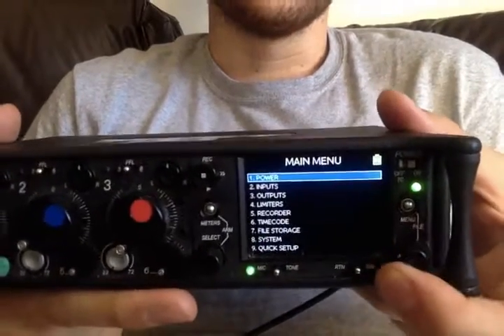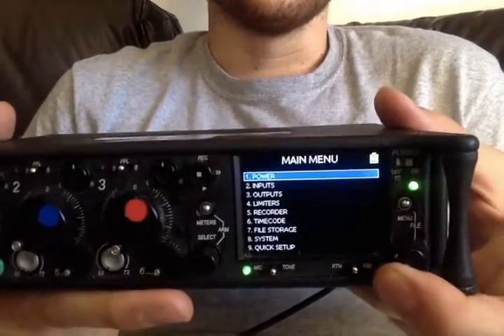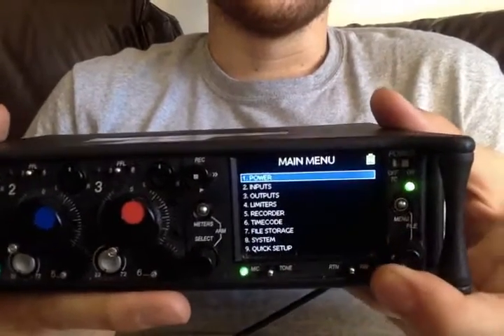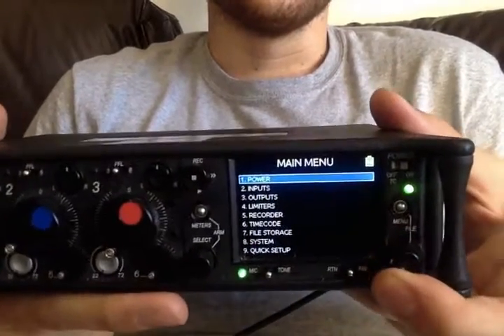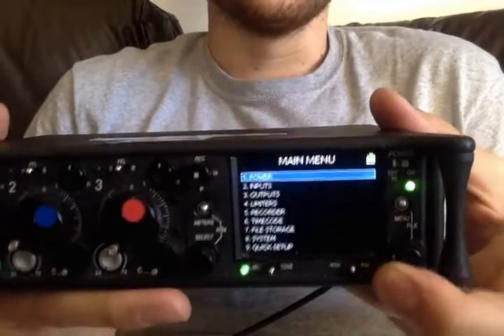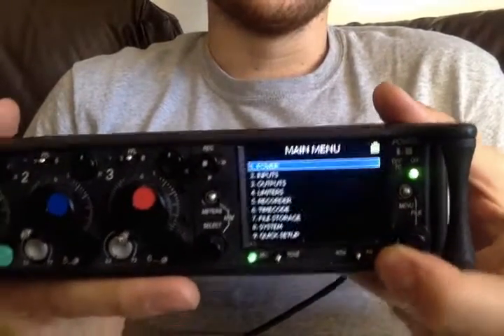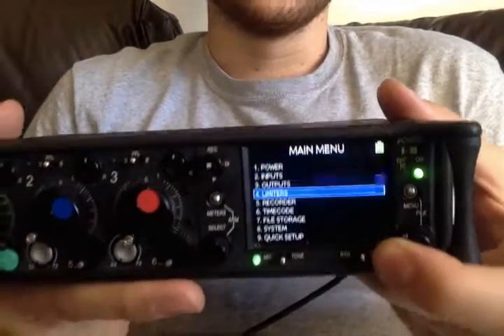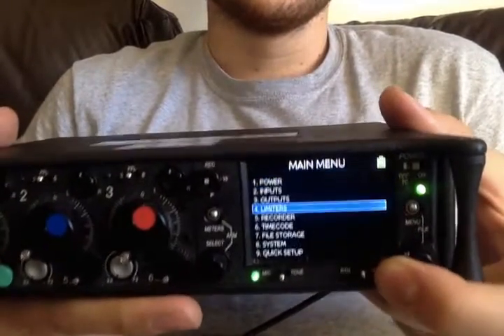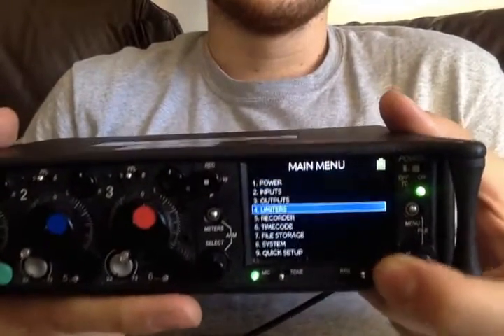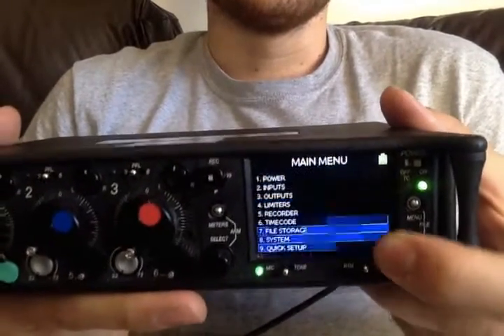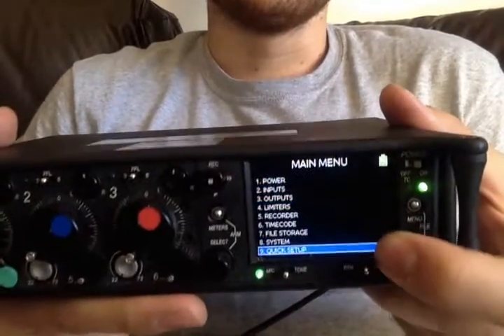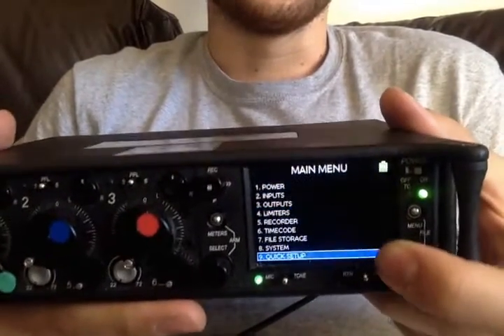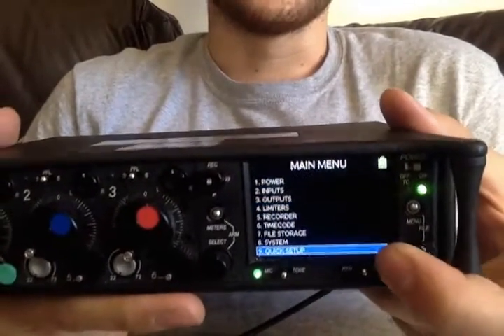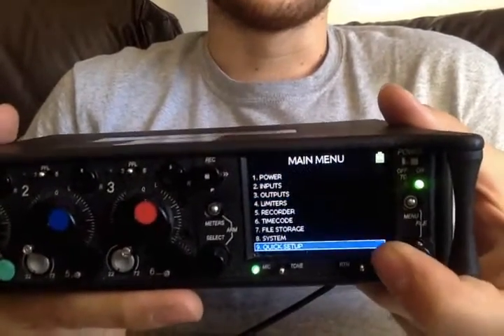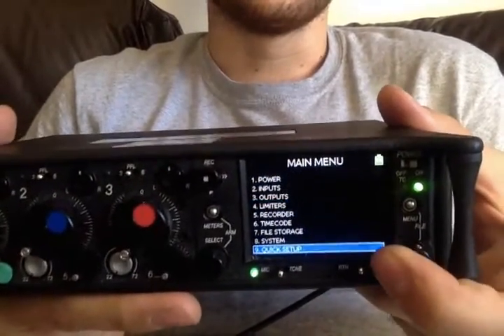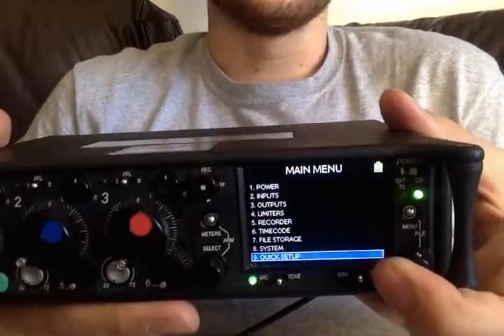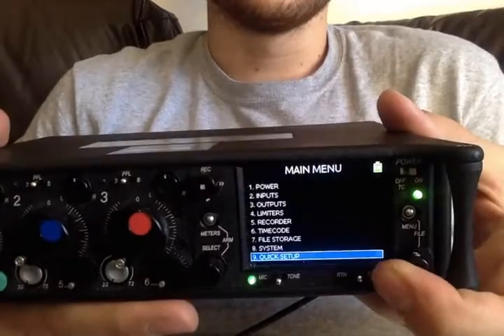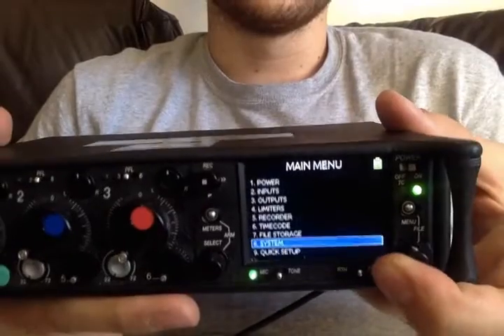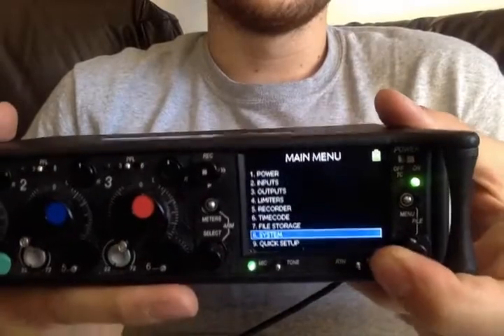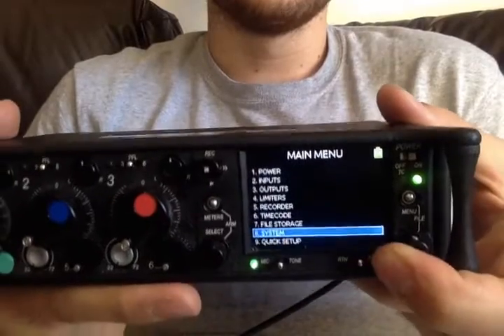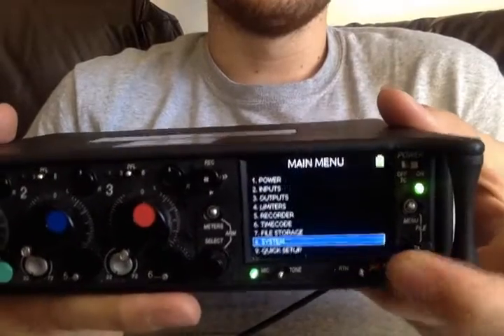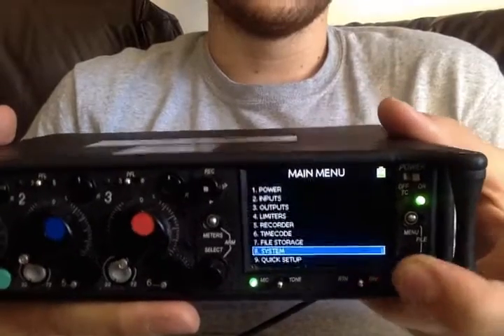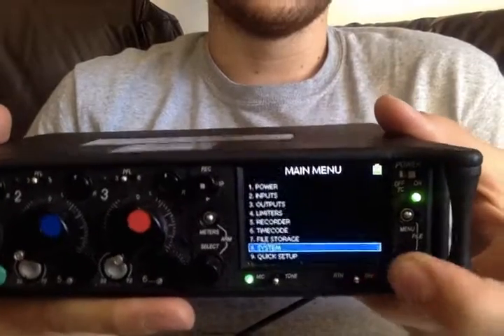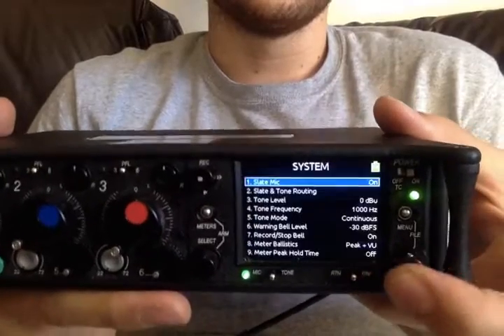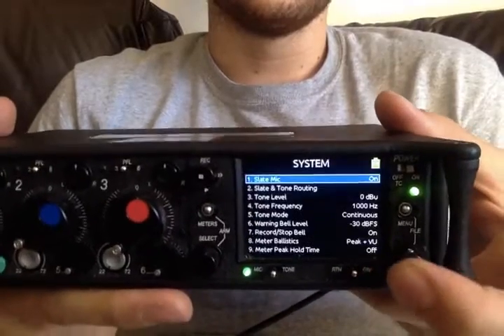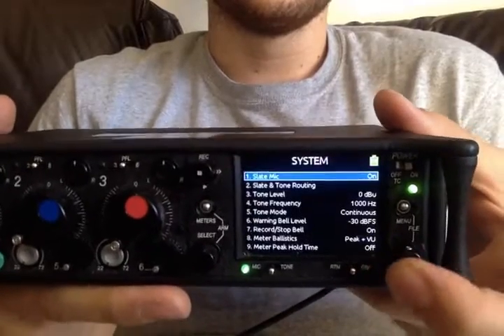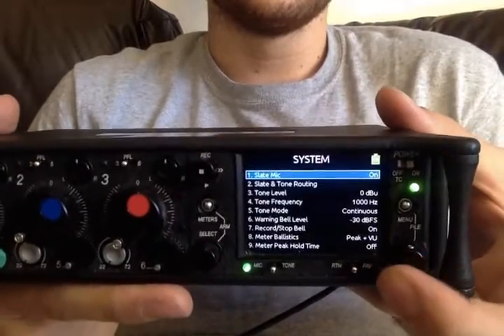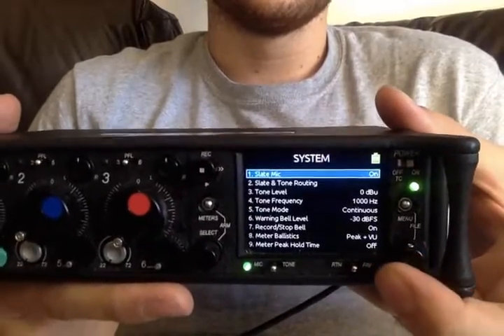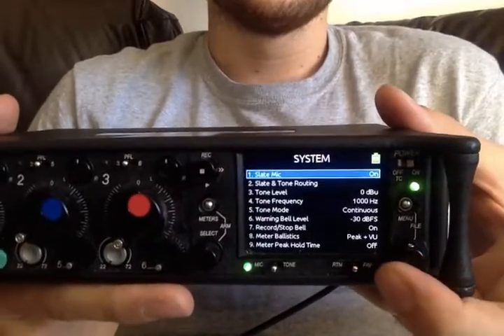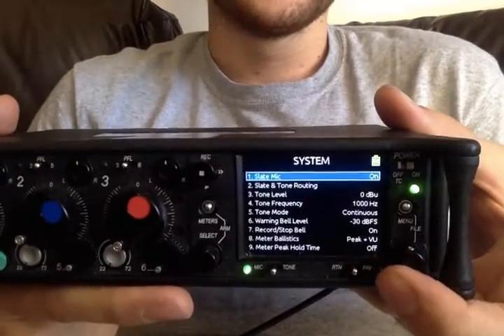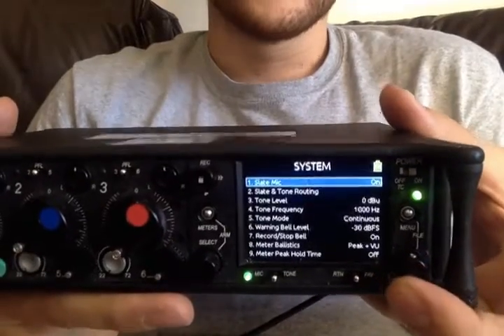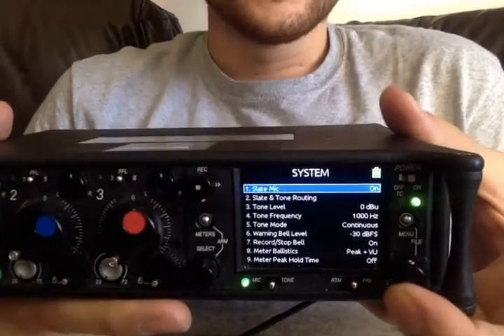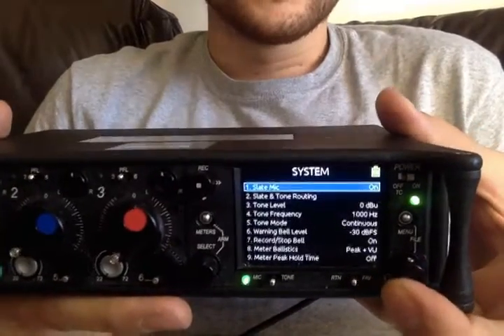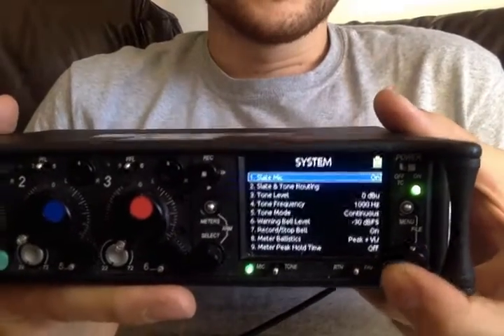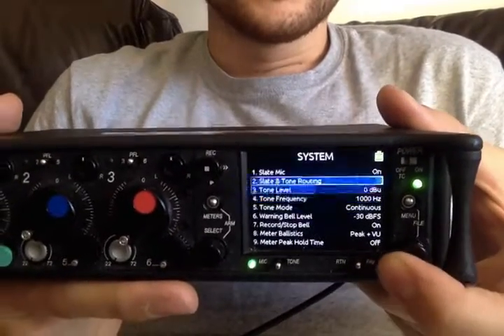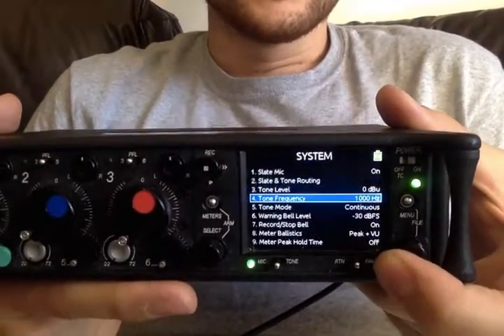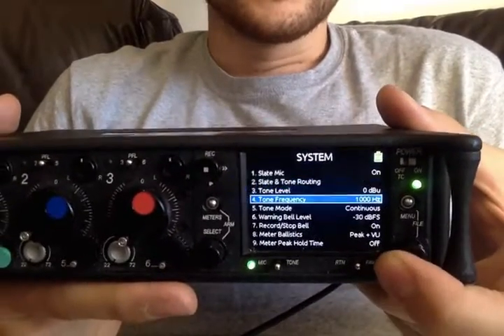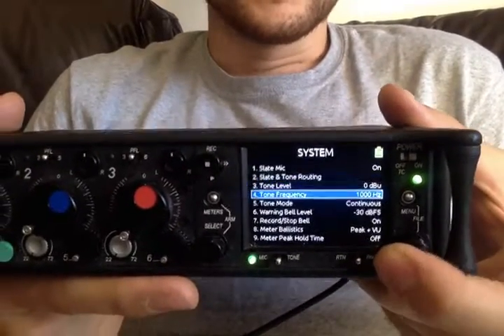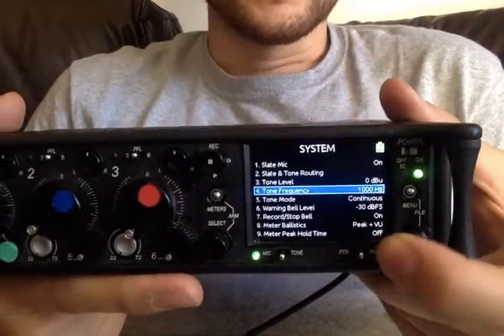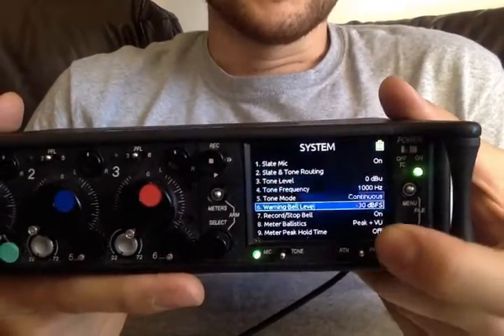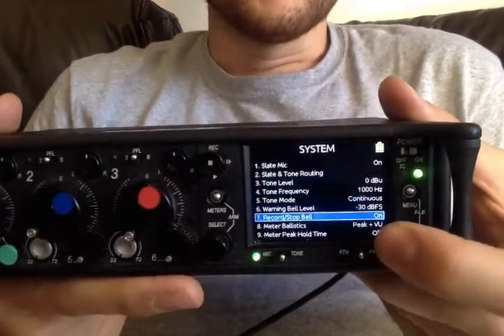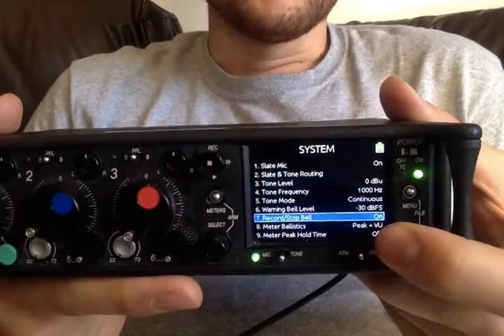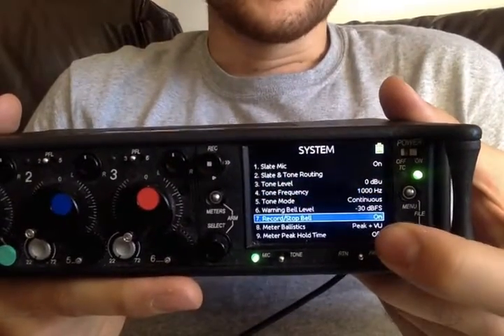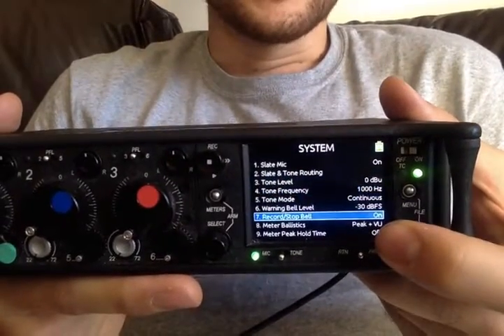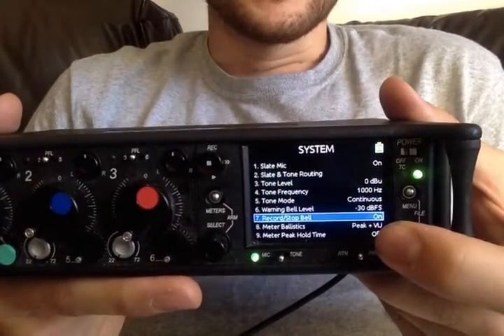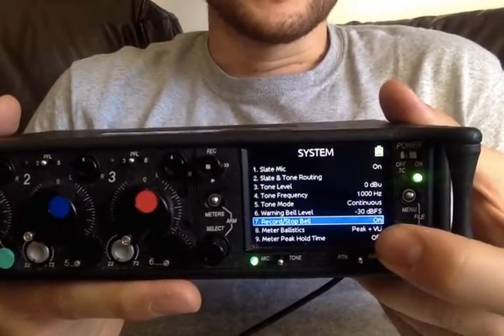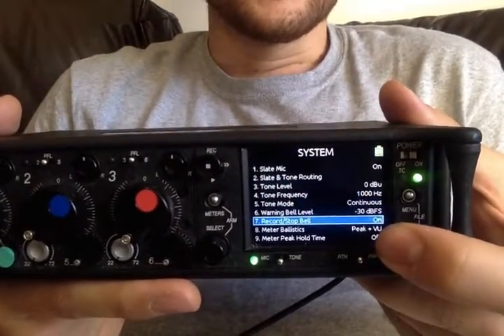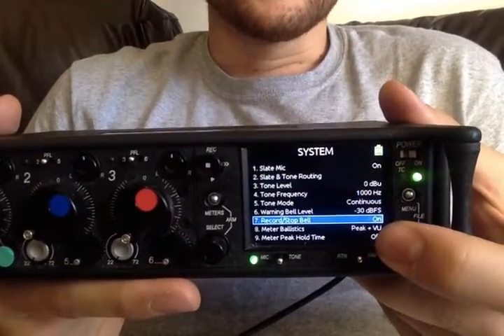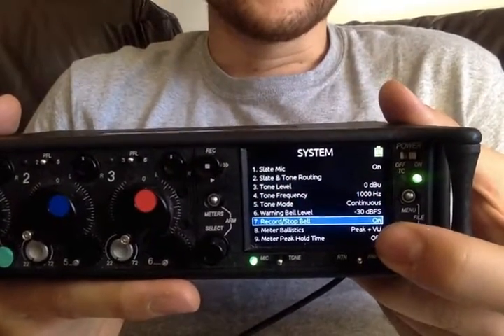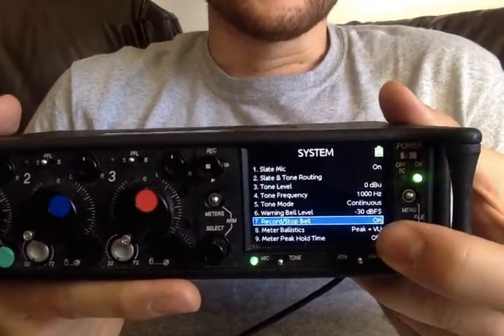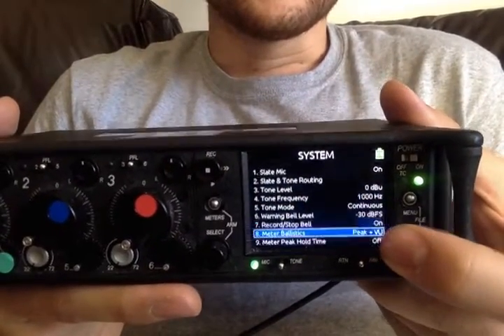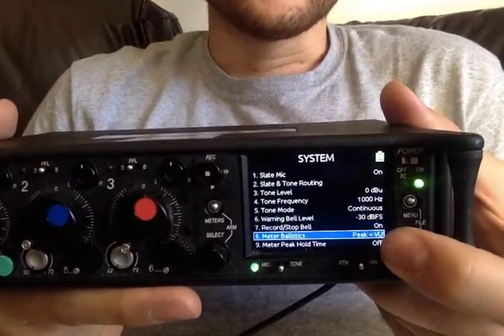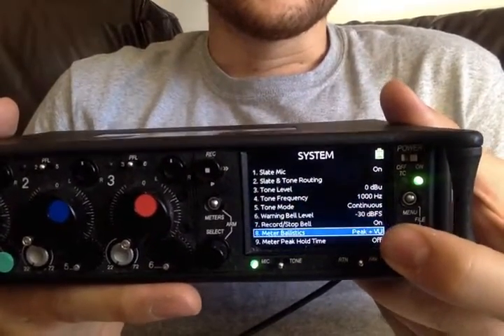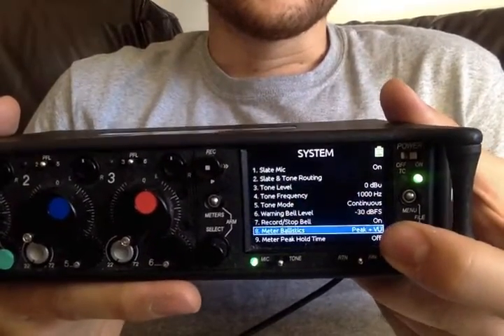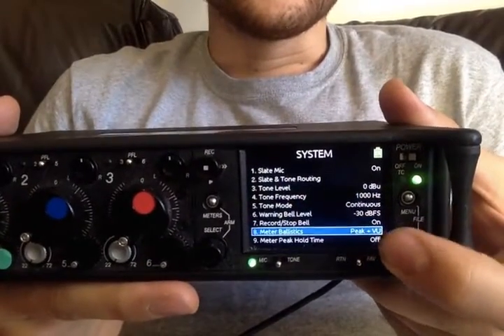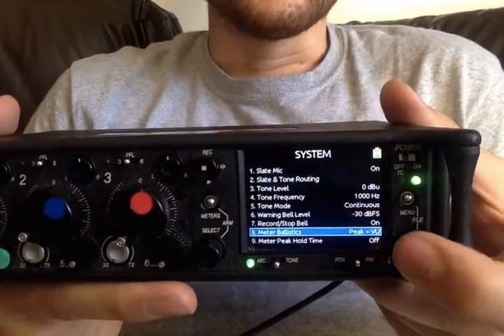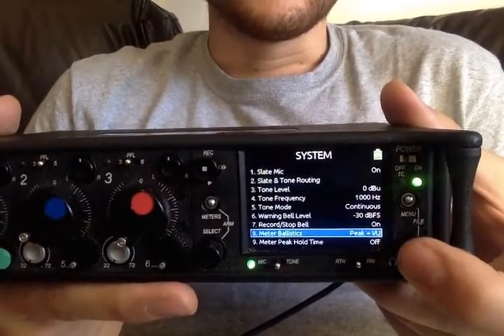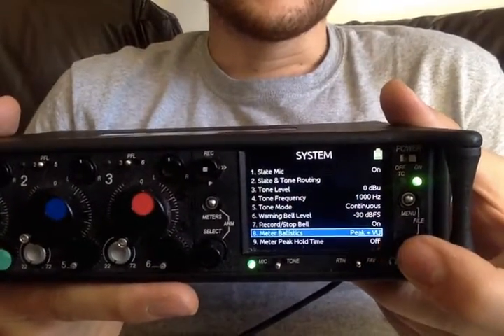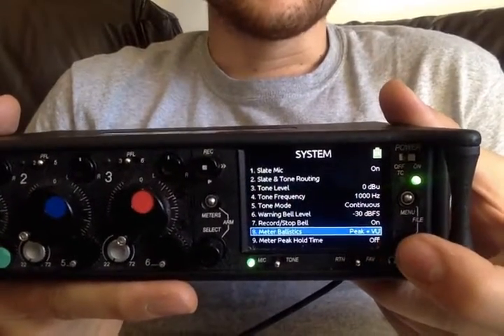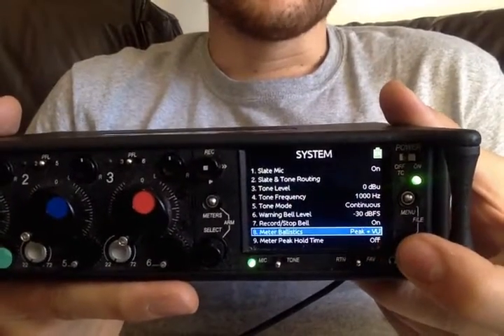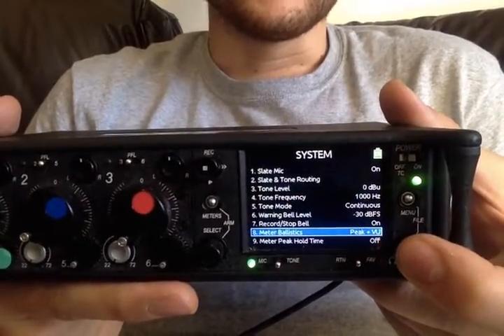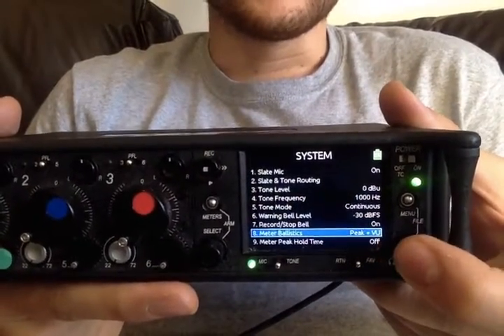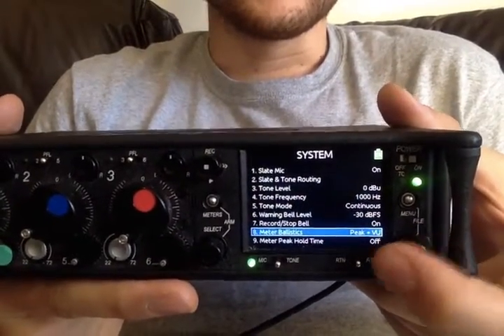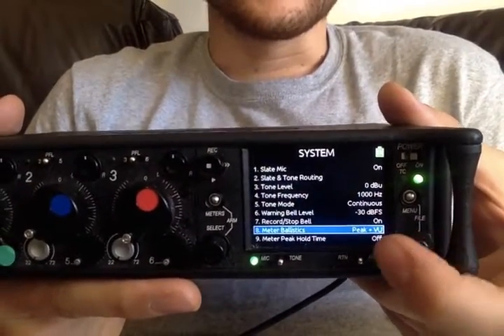Back to the system menu, and now we go into metering ballistics.